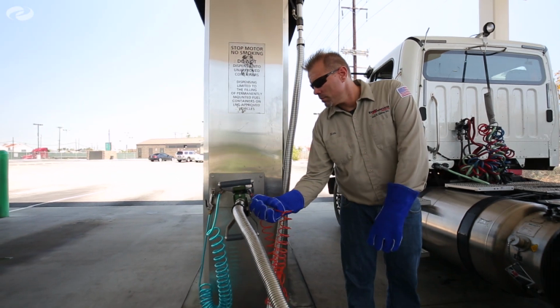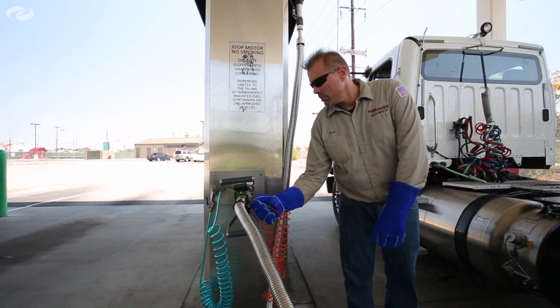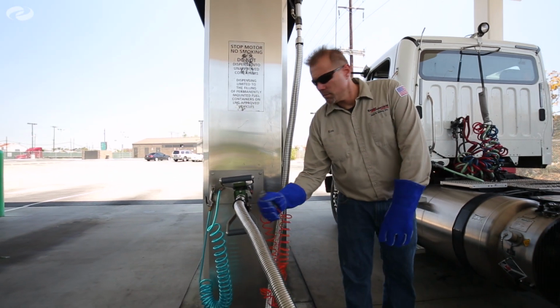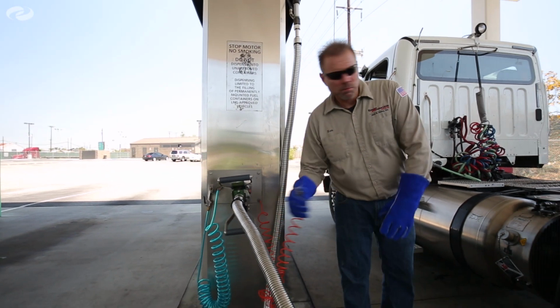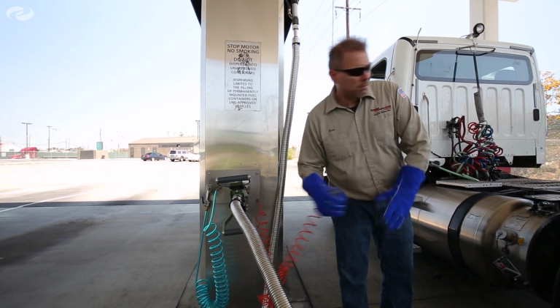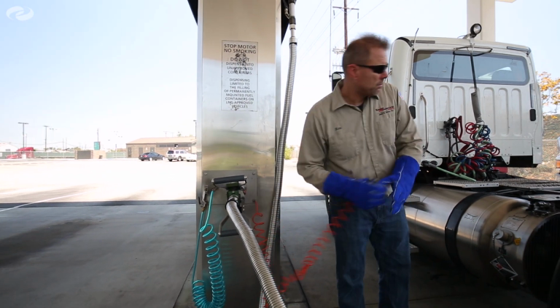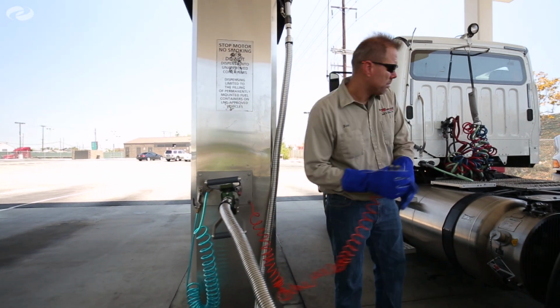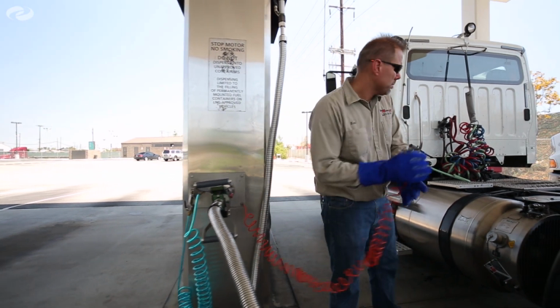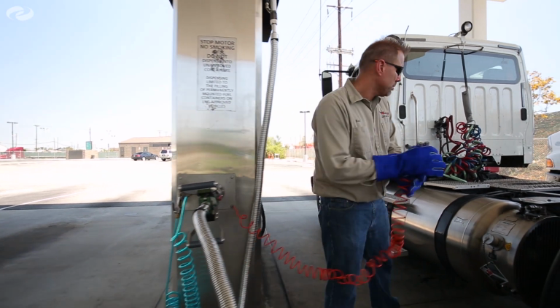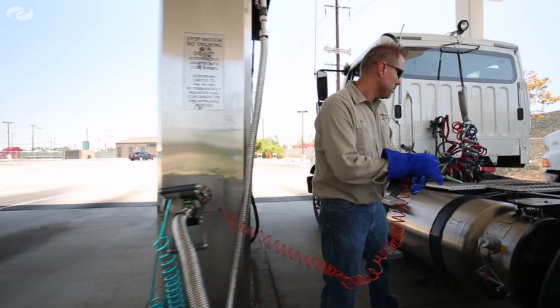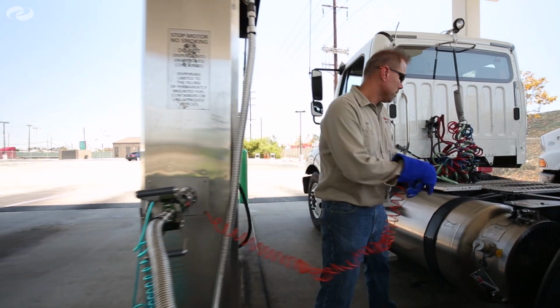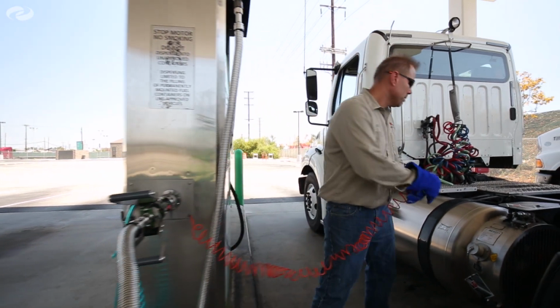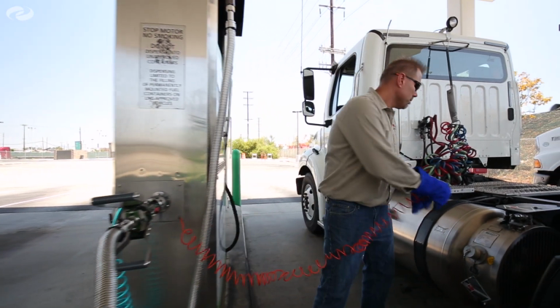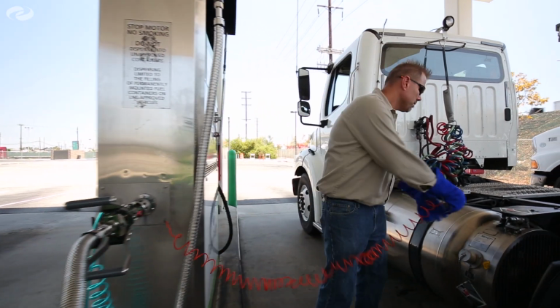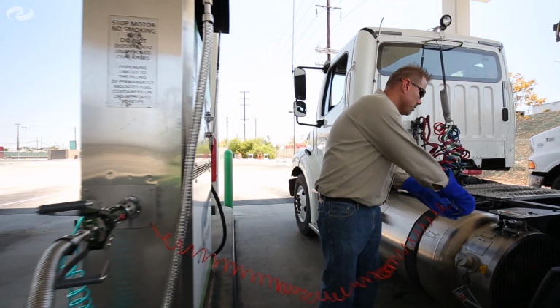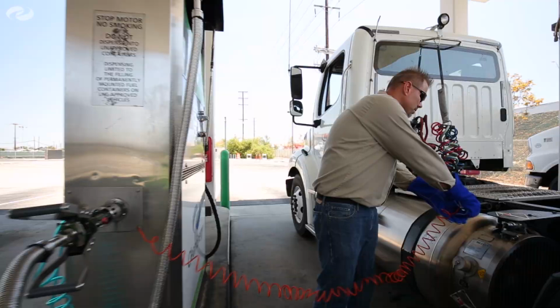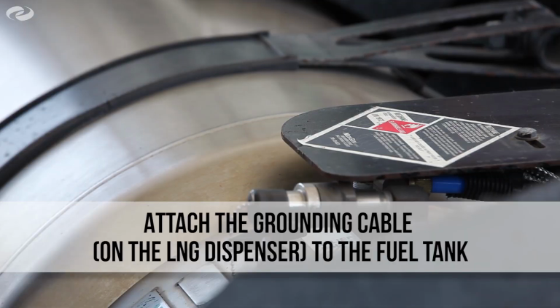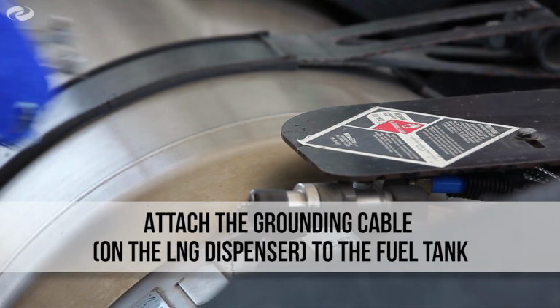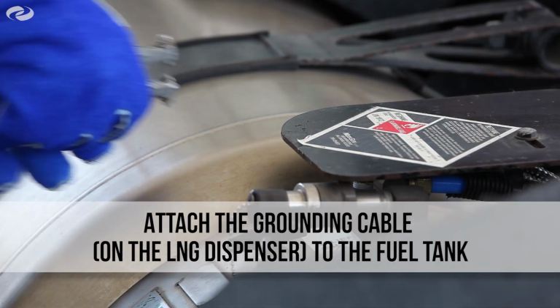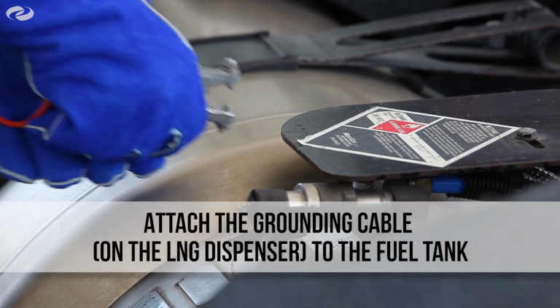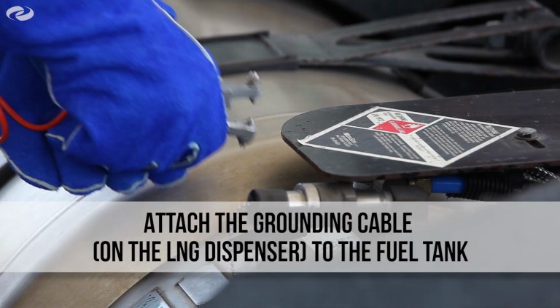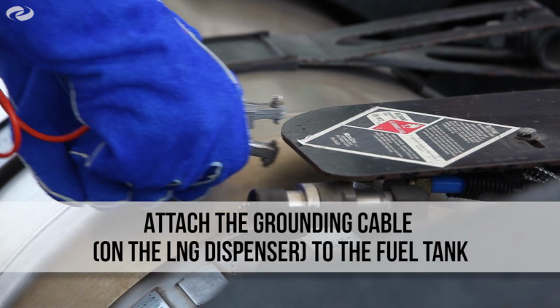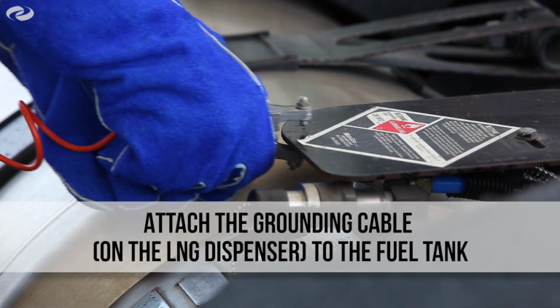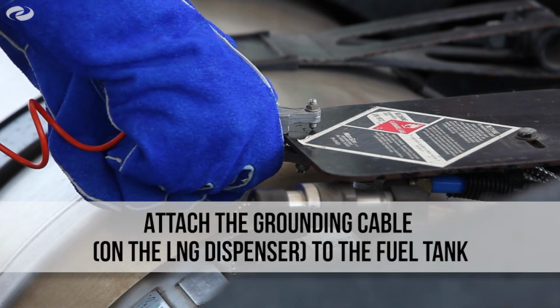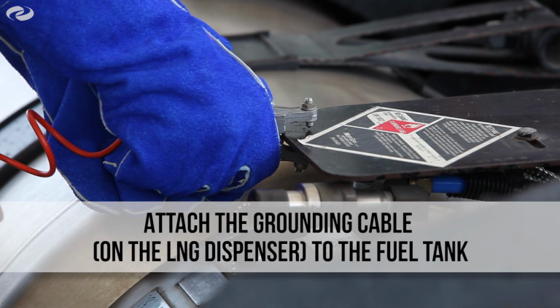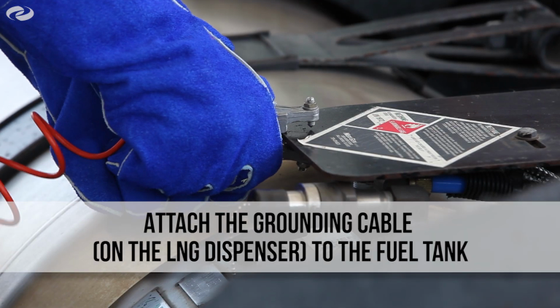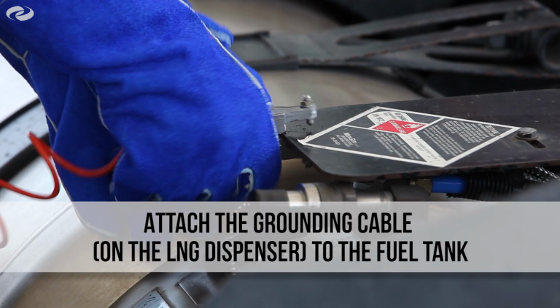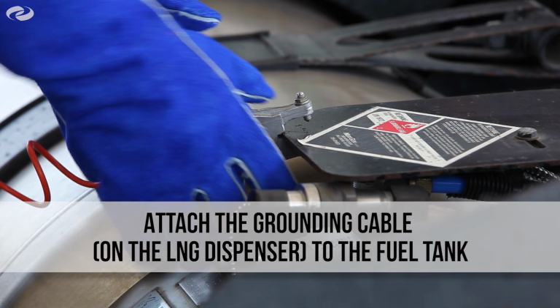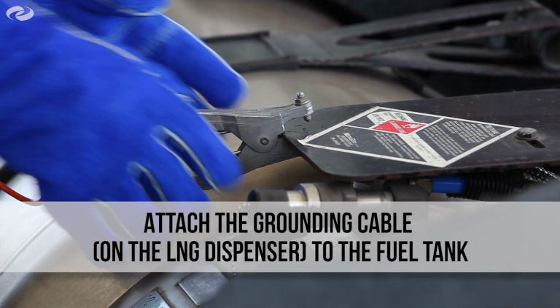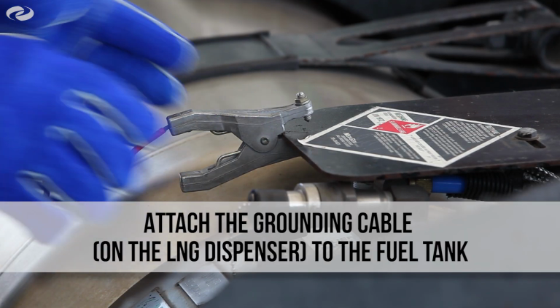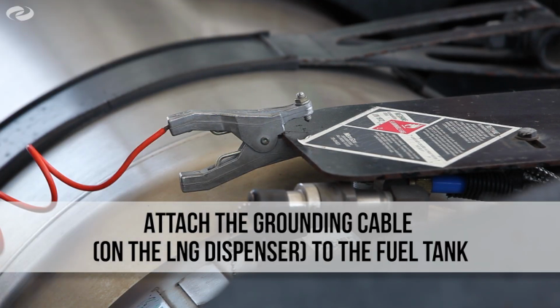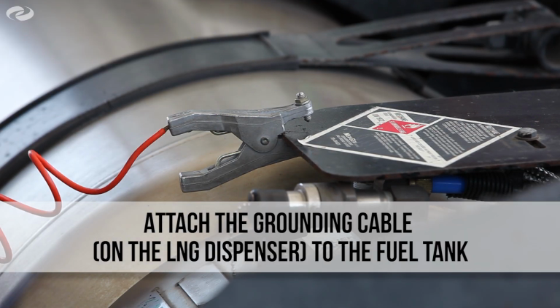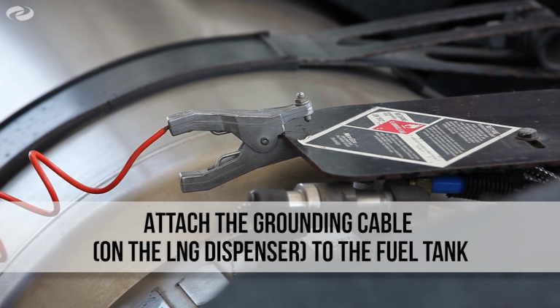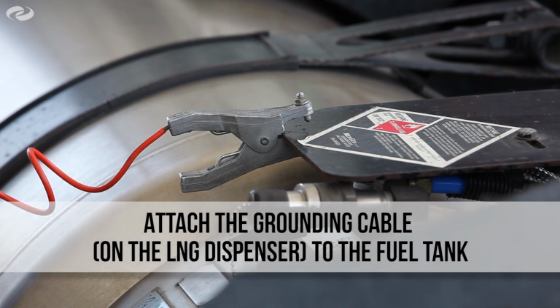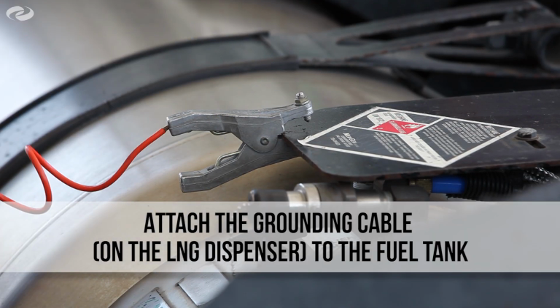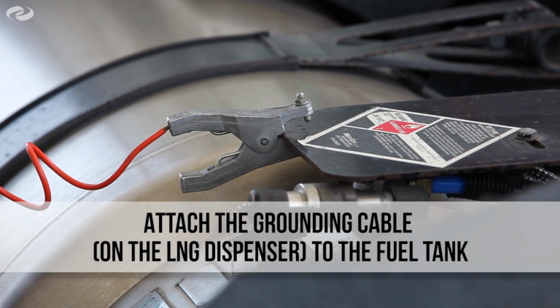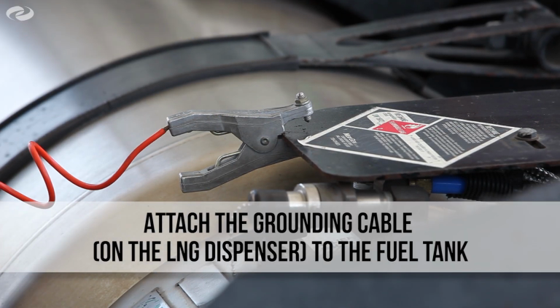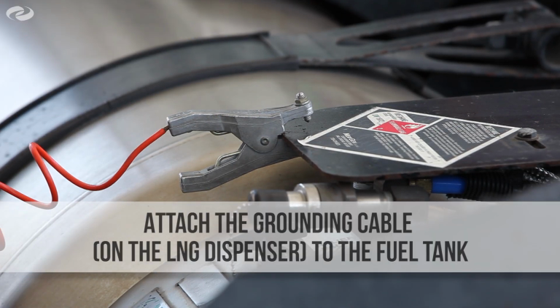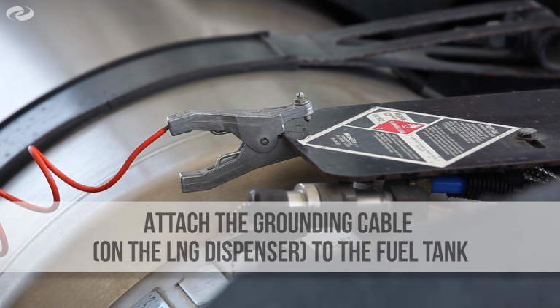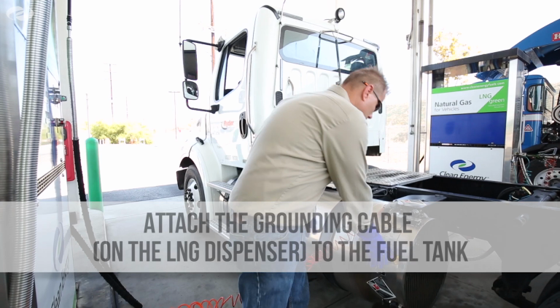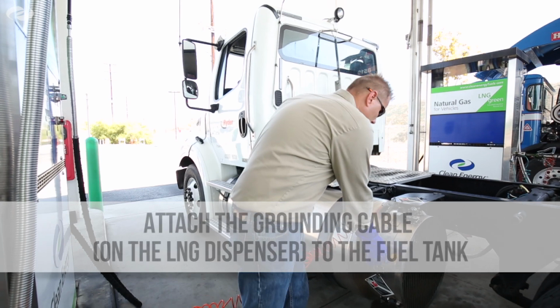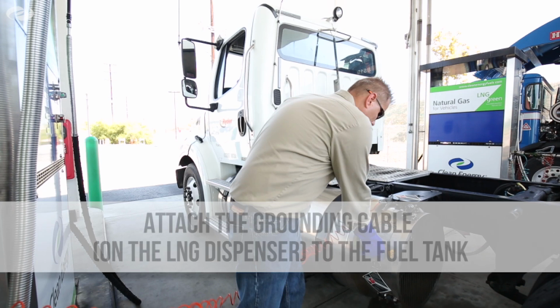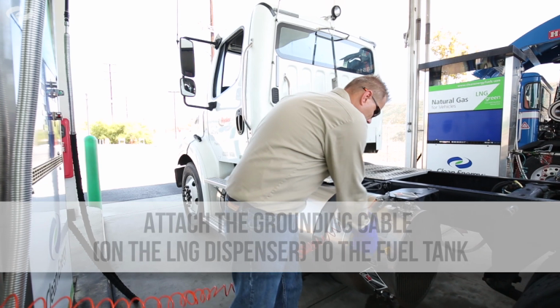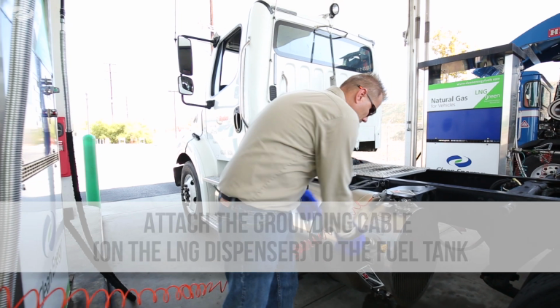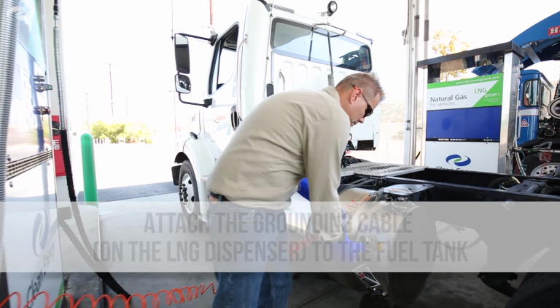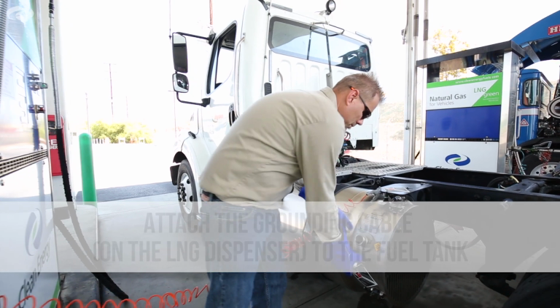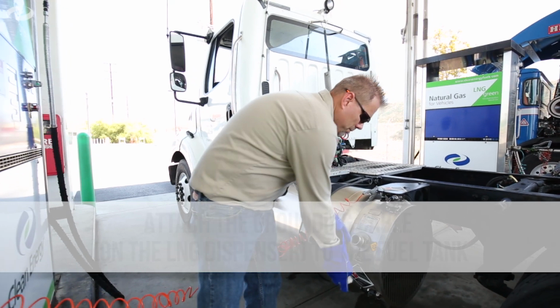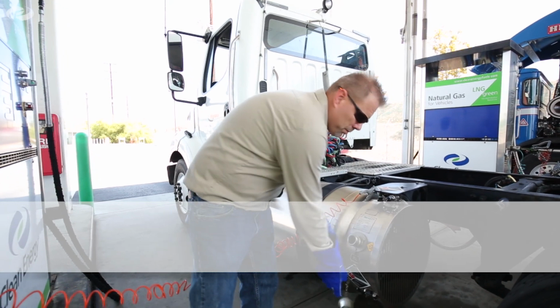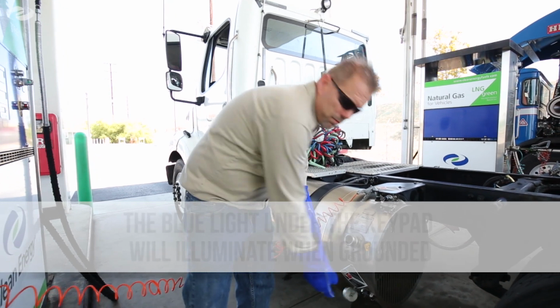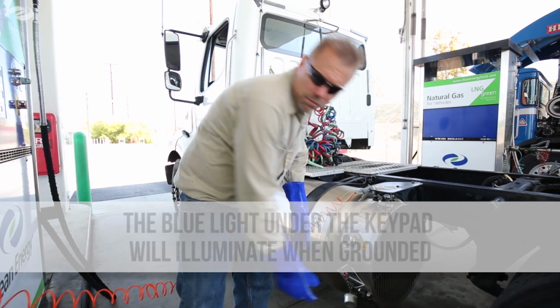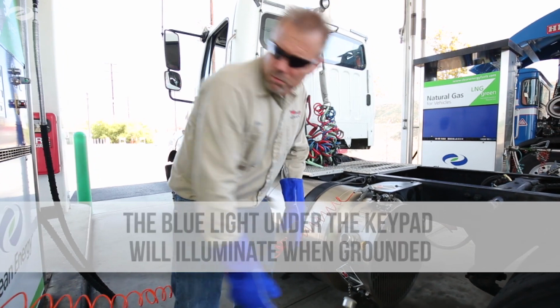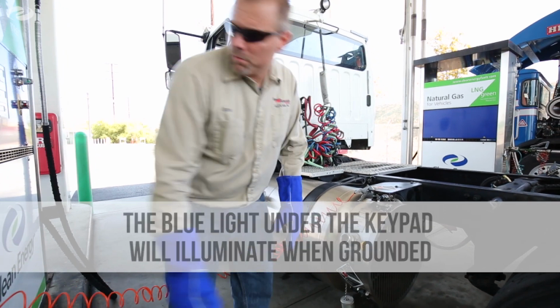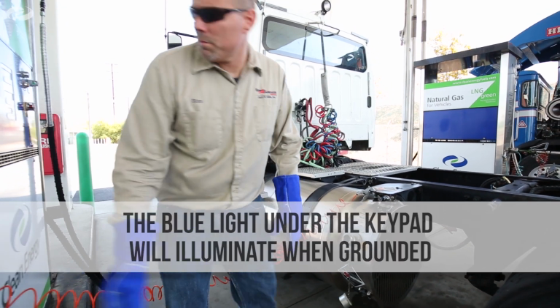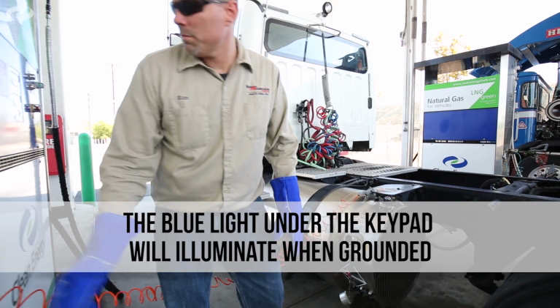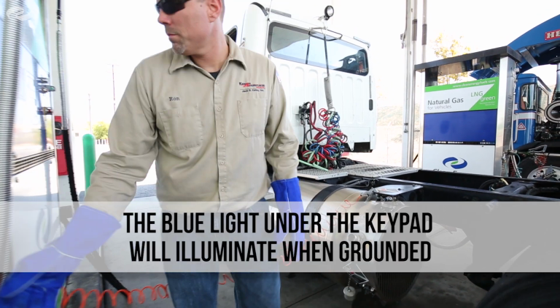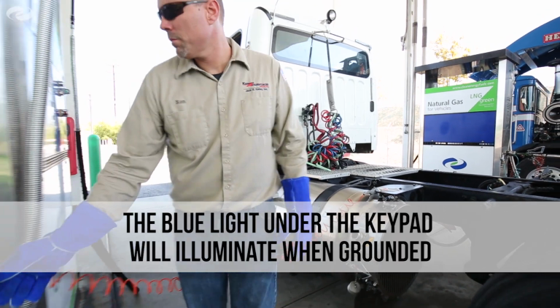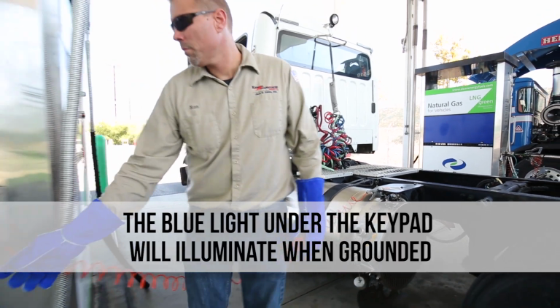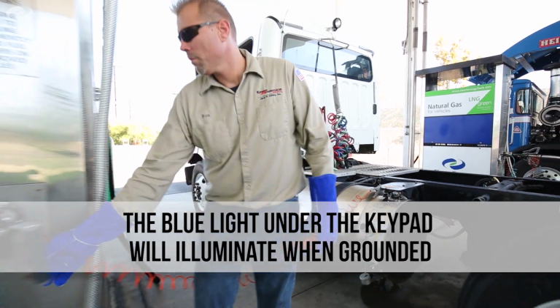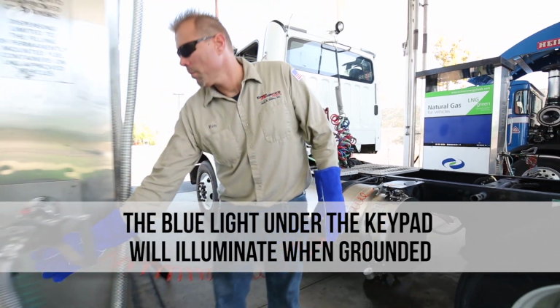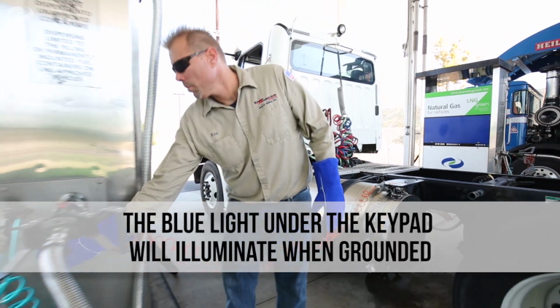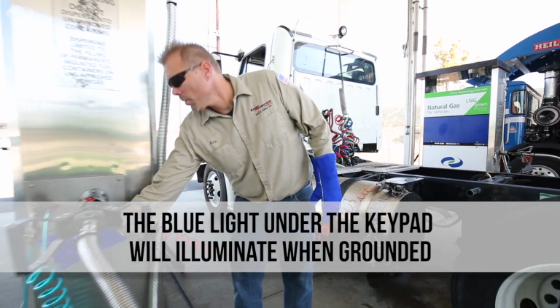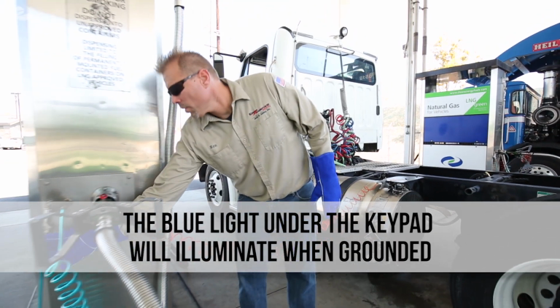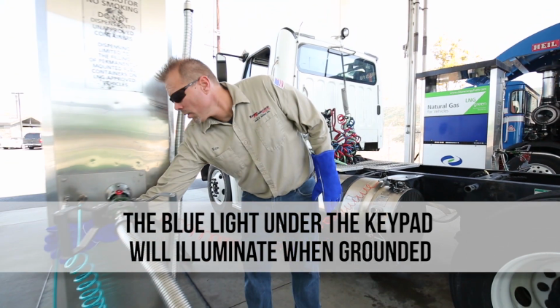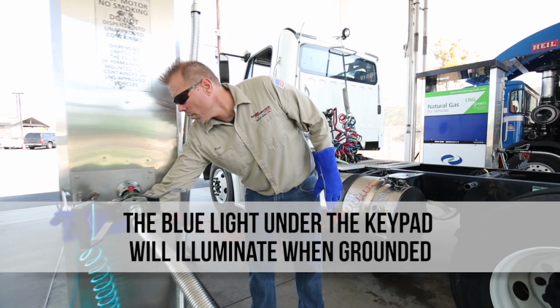Attach the ground cable from the LNG fueling station to the step on the tractor fuel tank. The blue light under the keypad will blink when grounded.